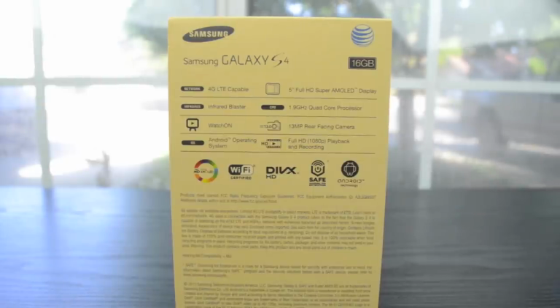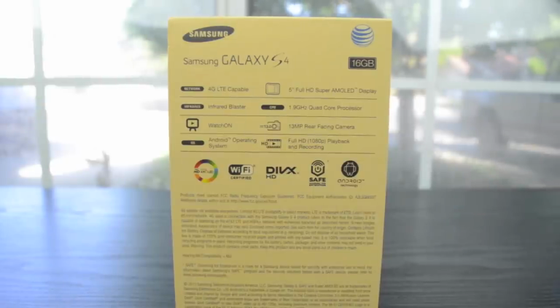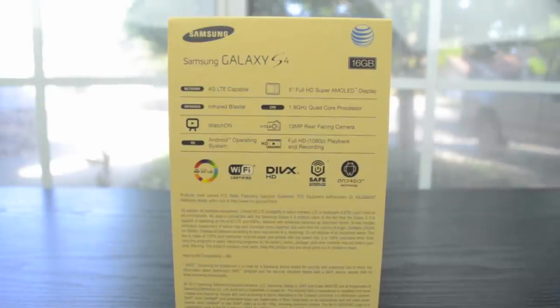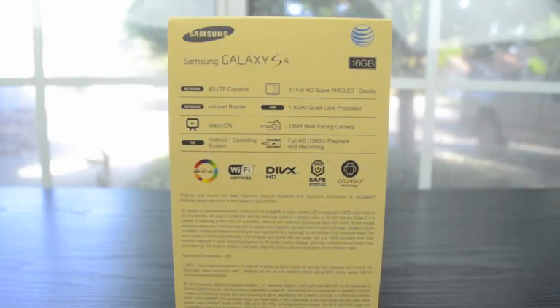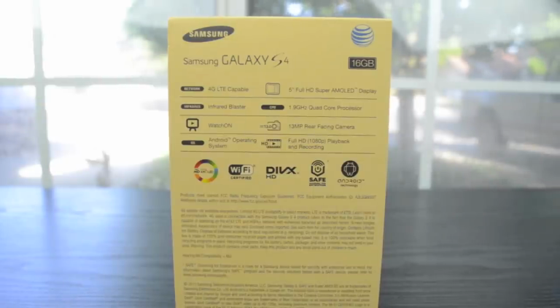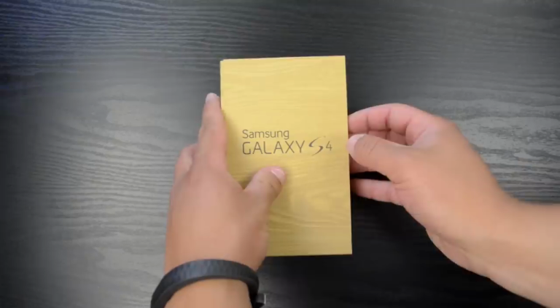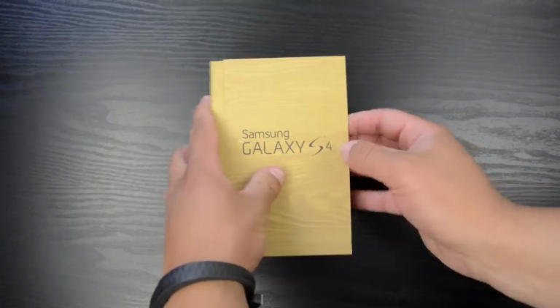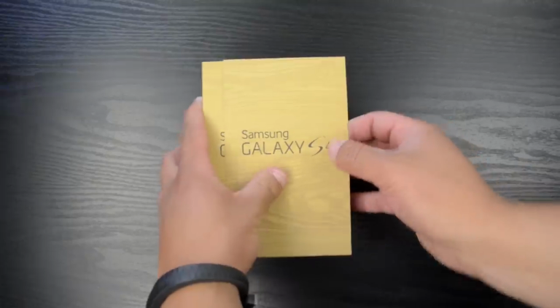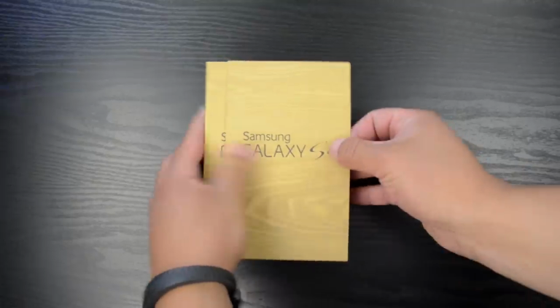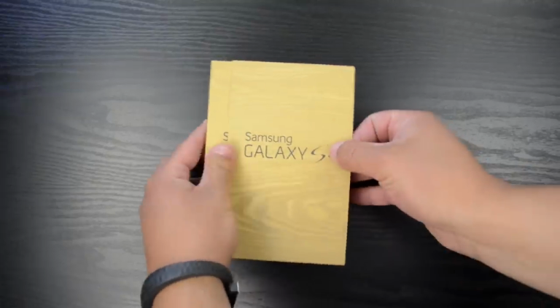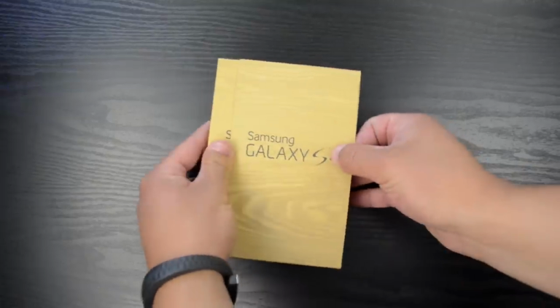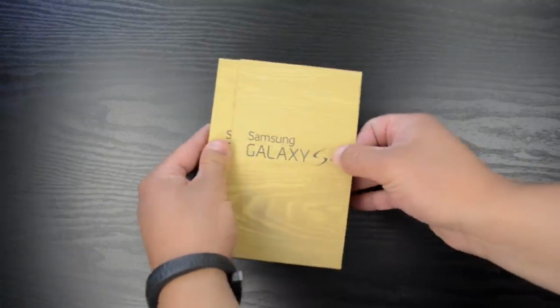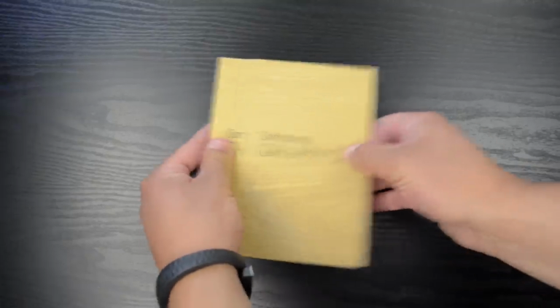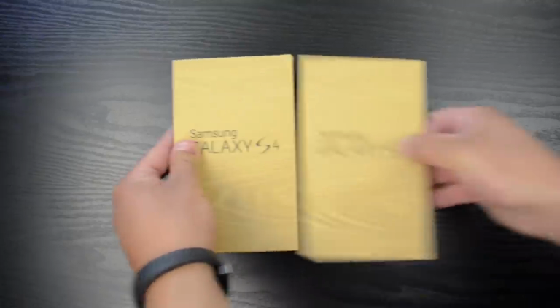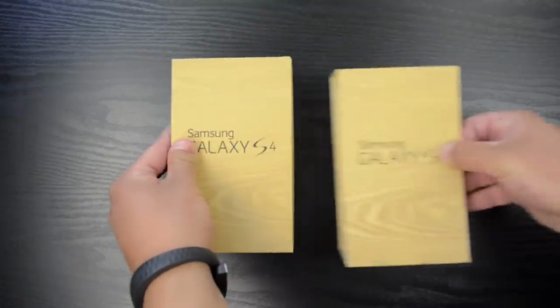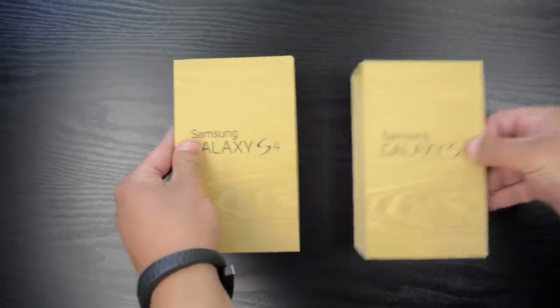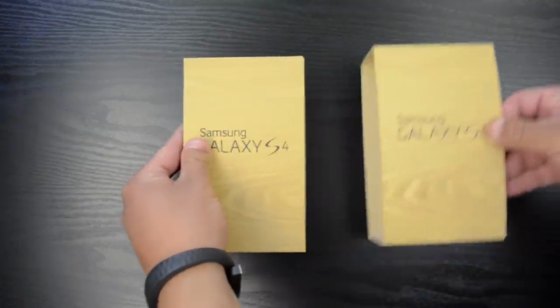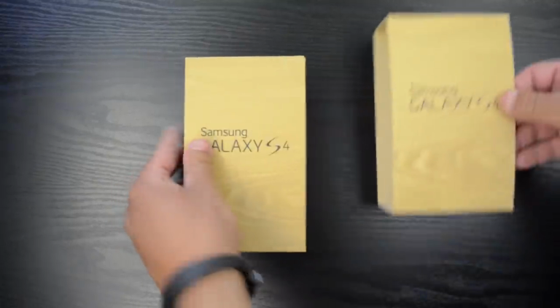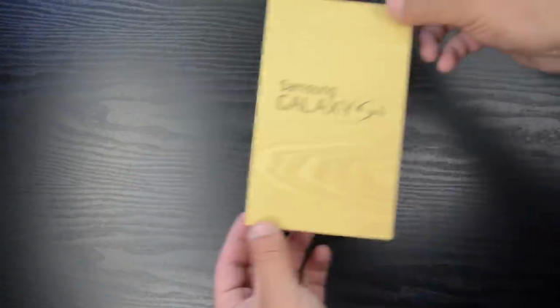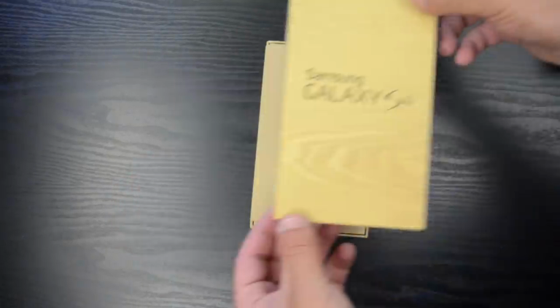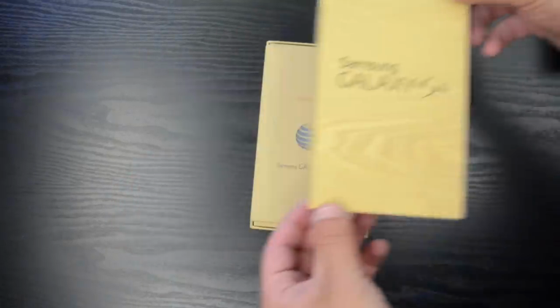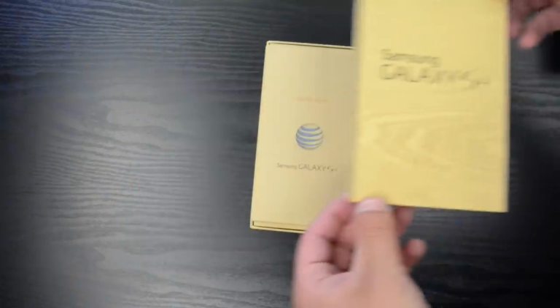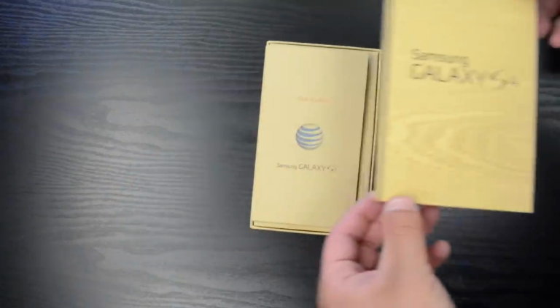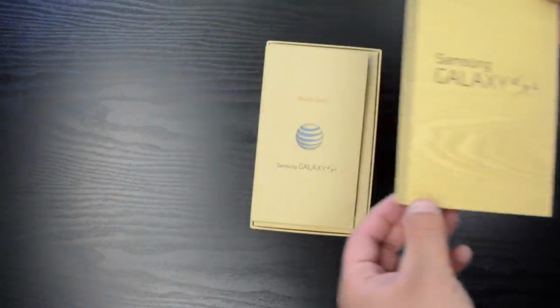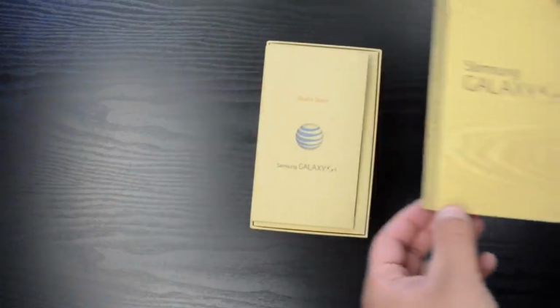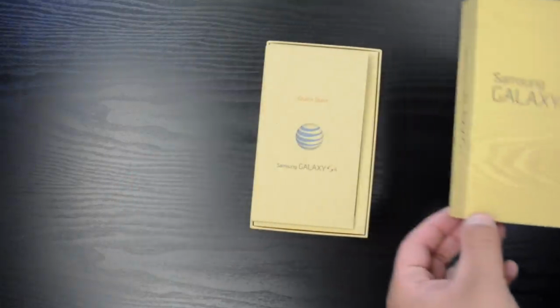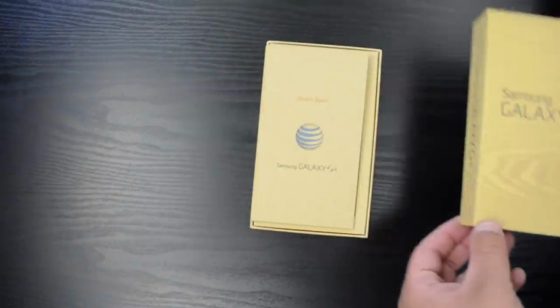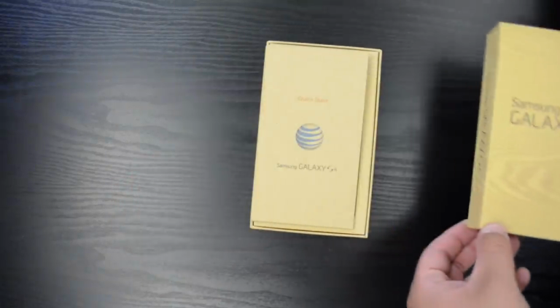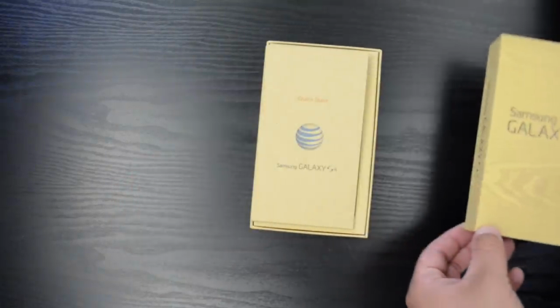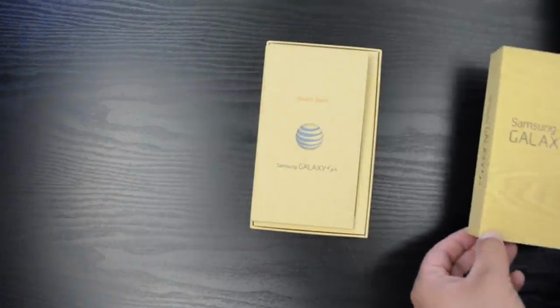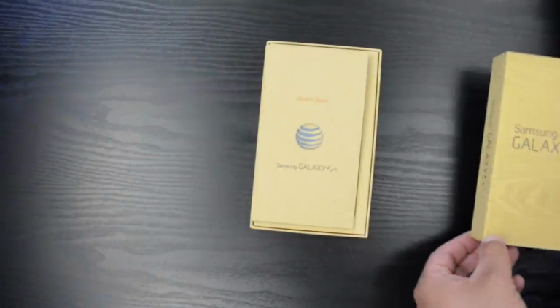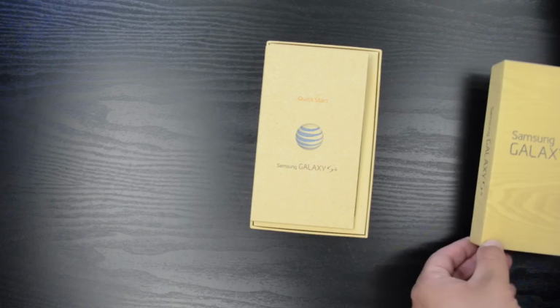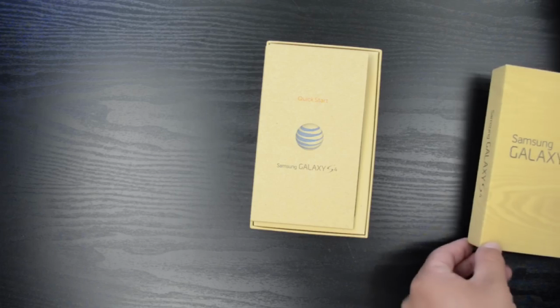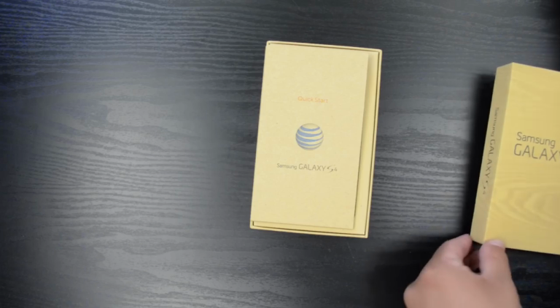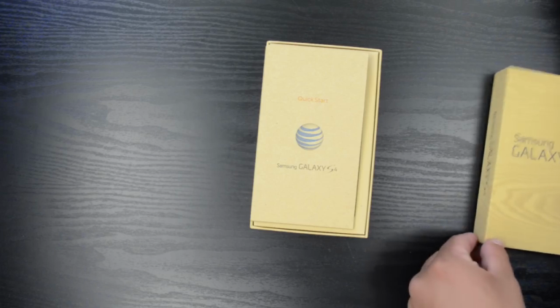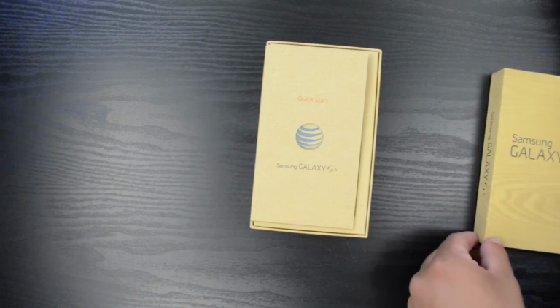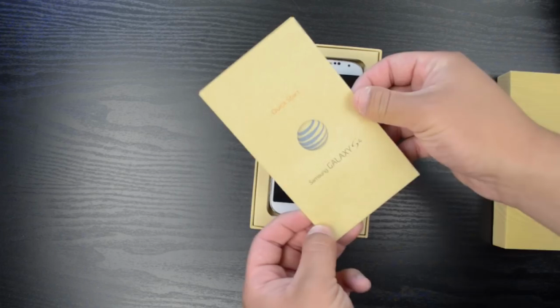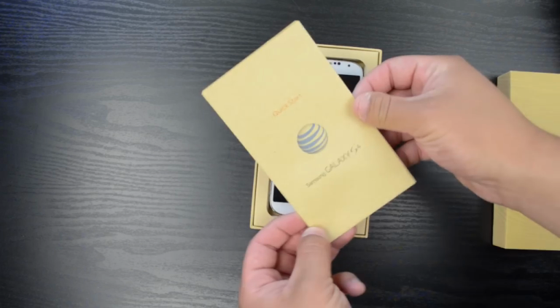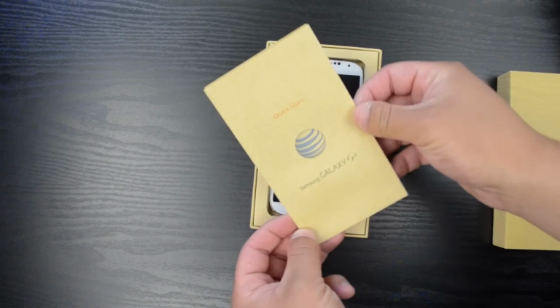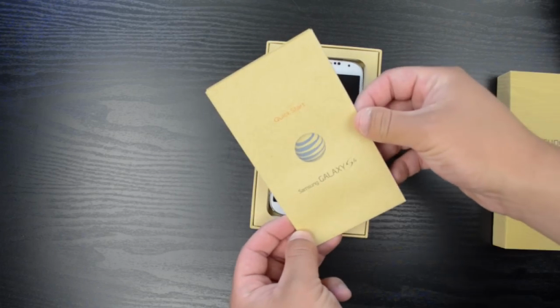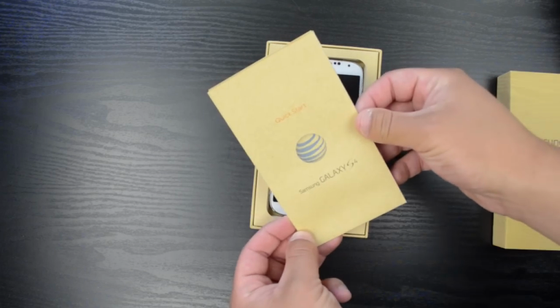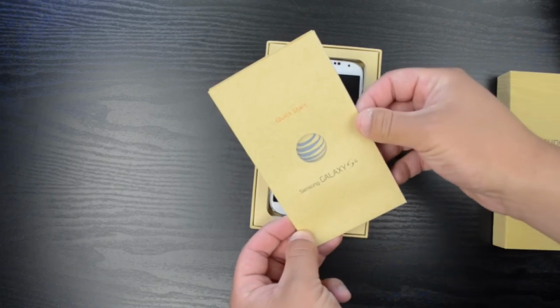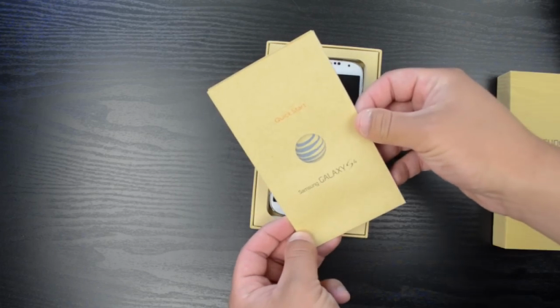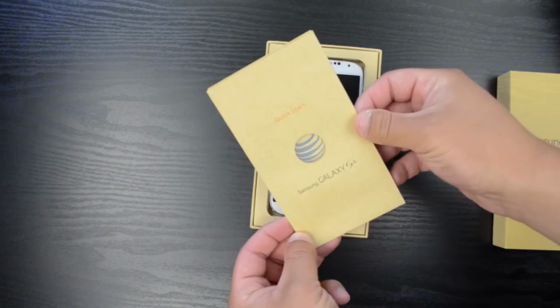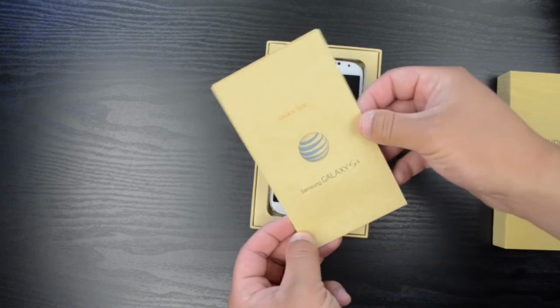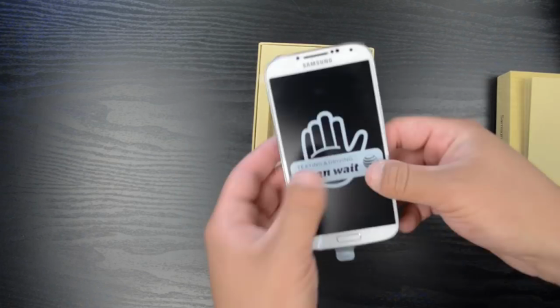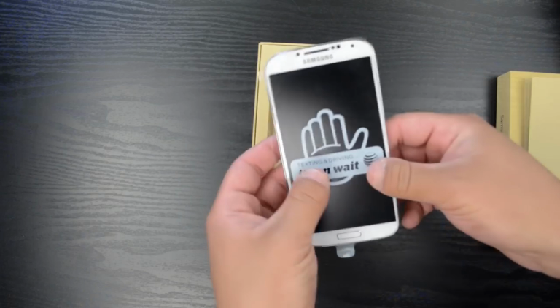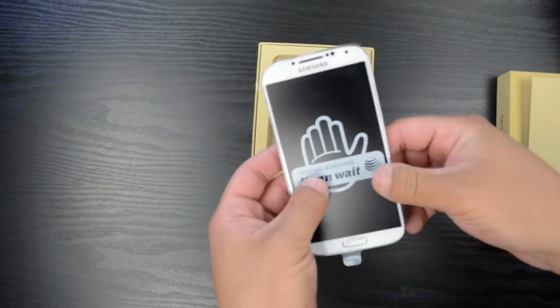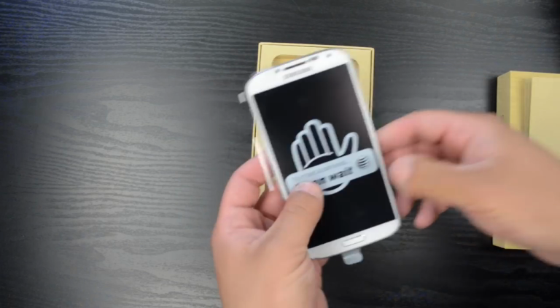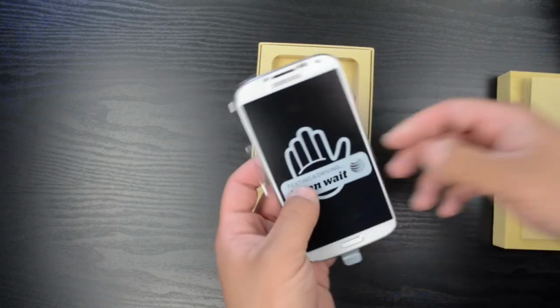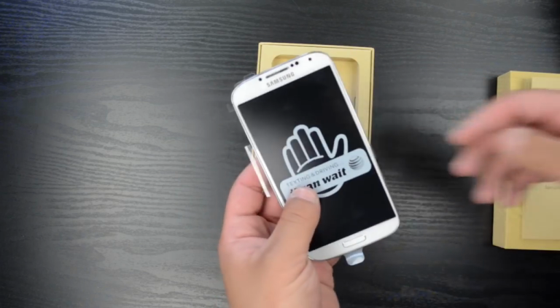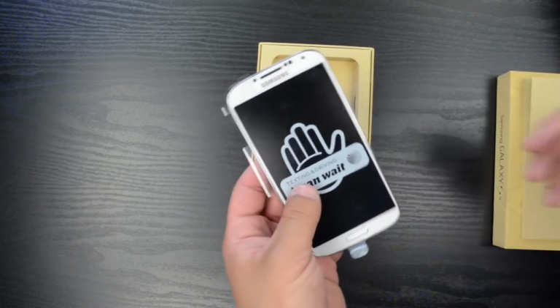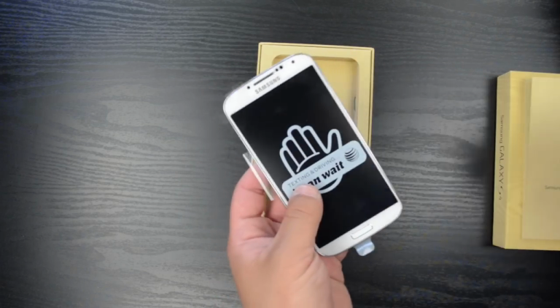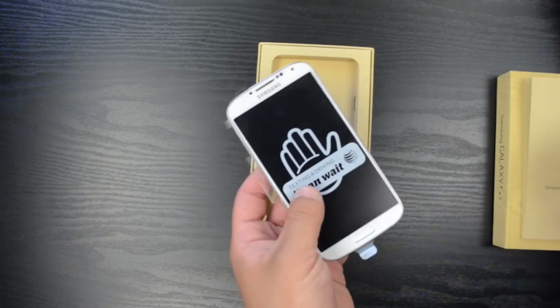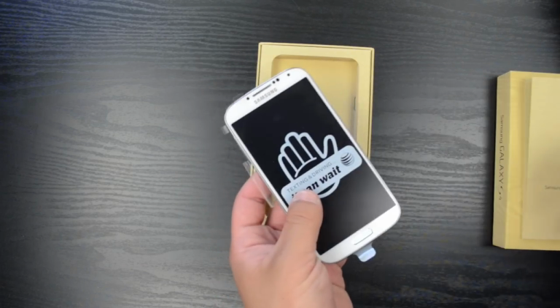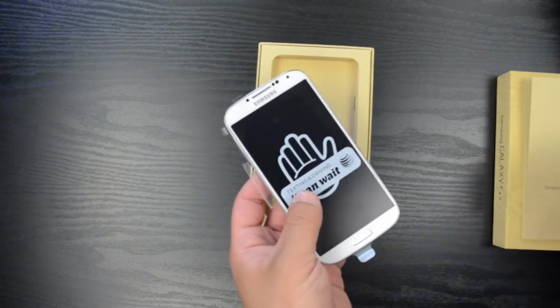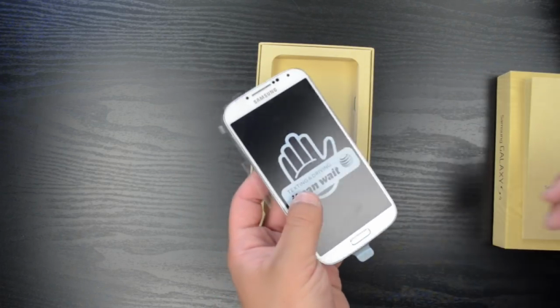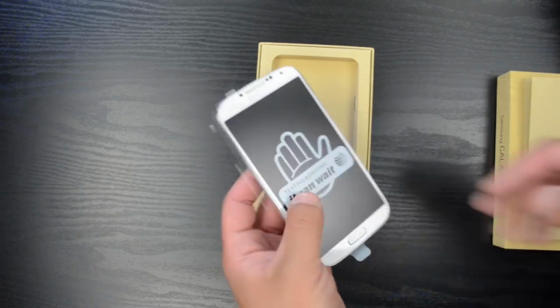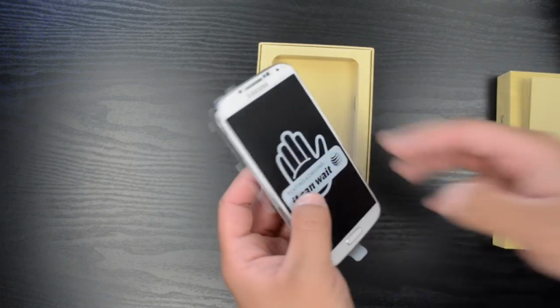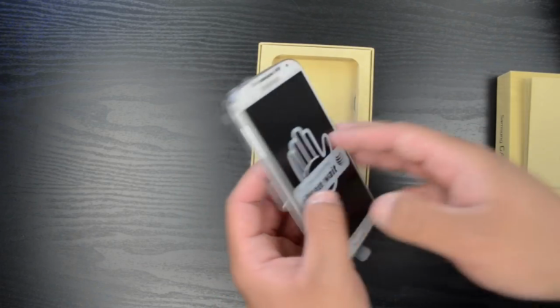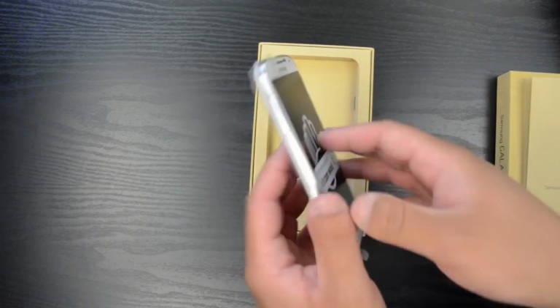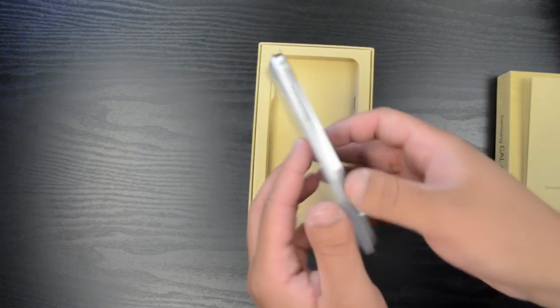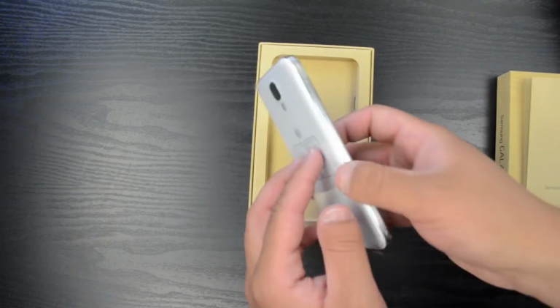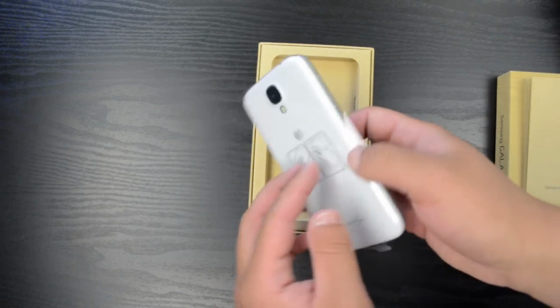Getting into the unboxing, we'll slide off the outer shell and pop off the top. Right on top you have your quick start guide, and underneath that you have the S4 itself, and we'll set that aside for a second.